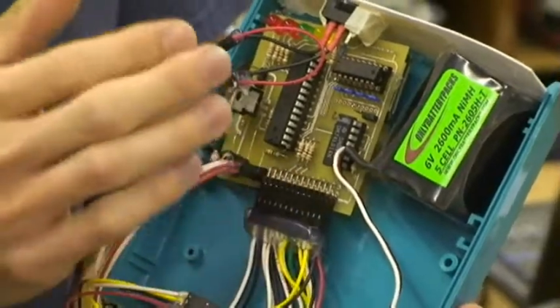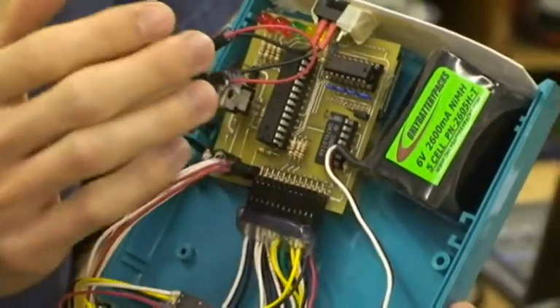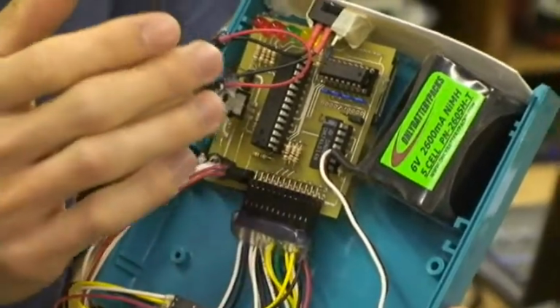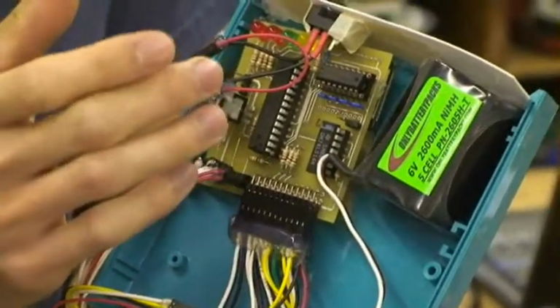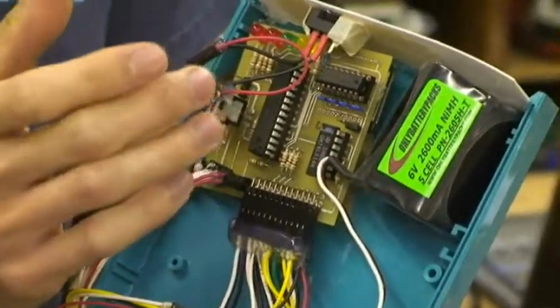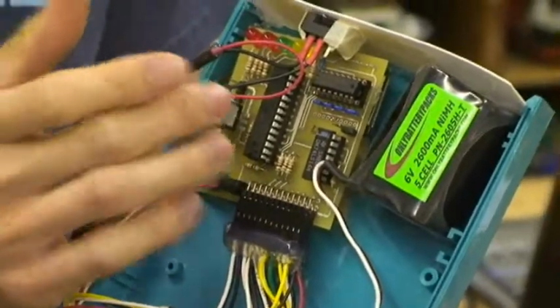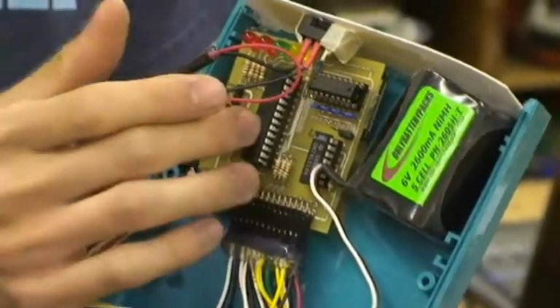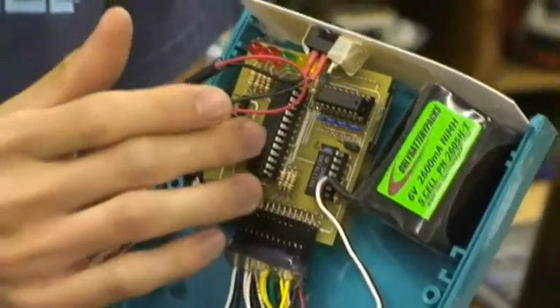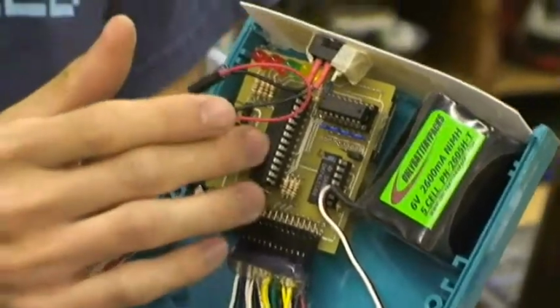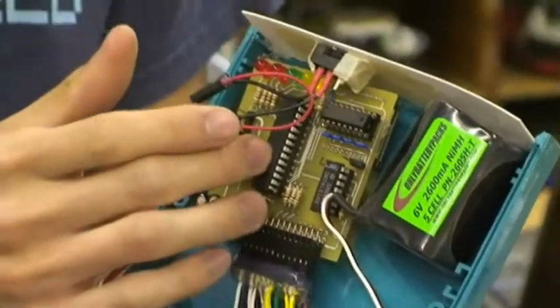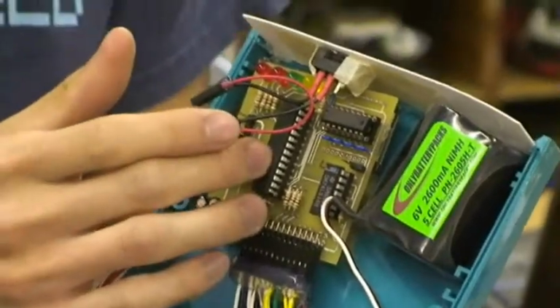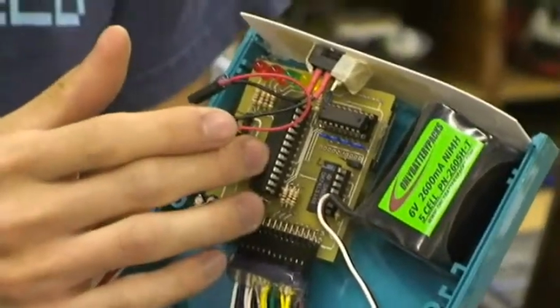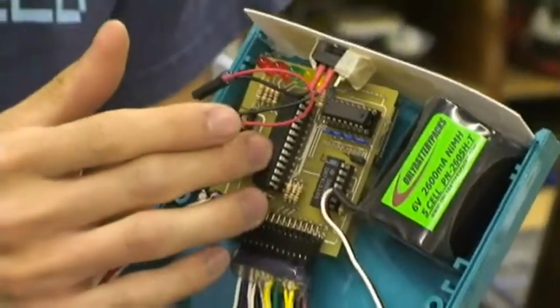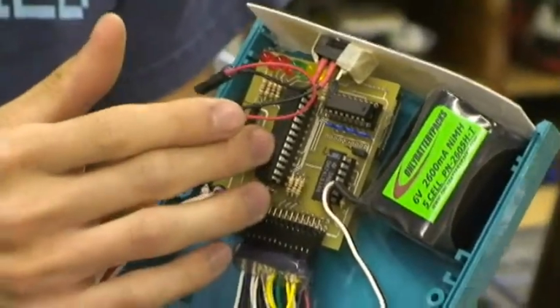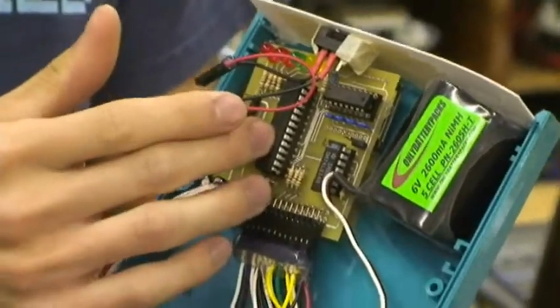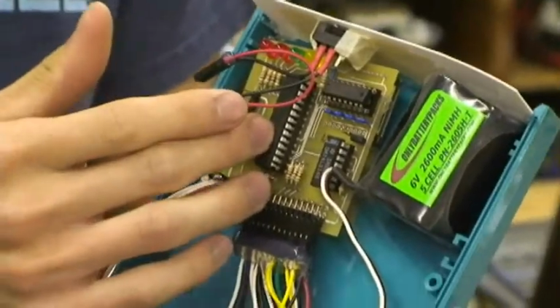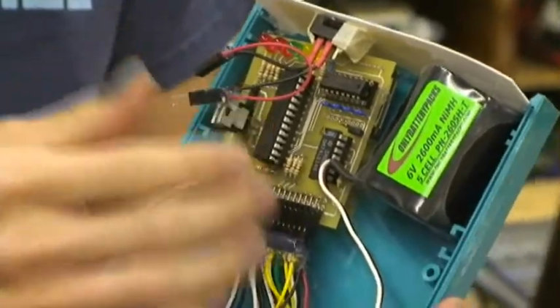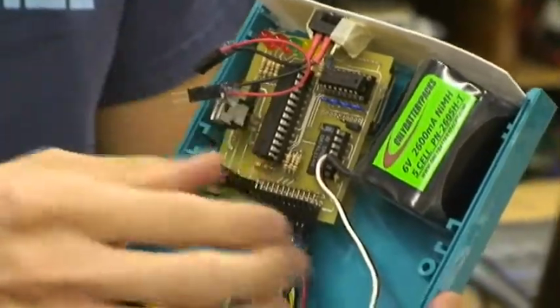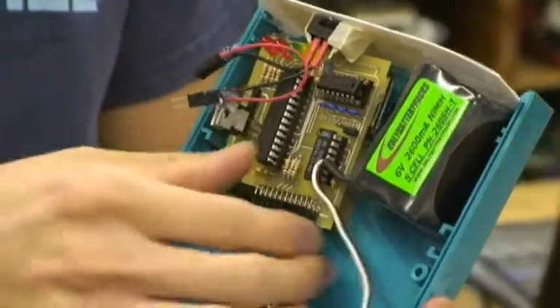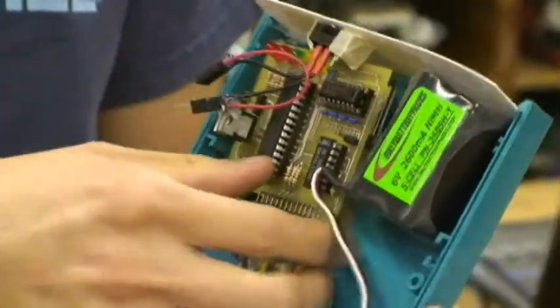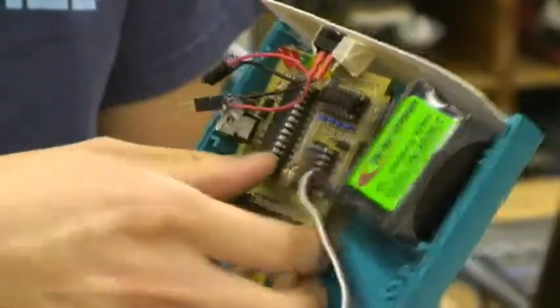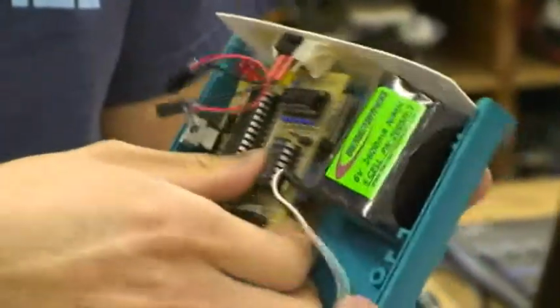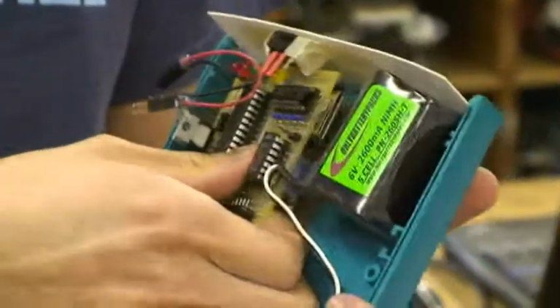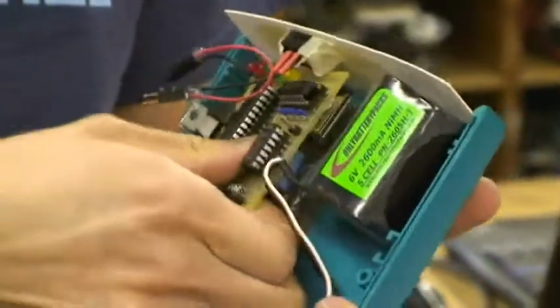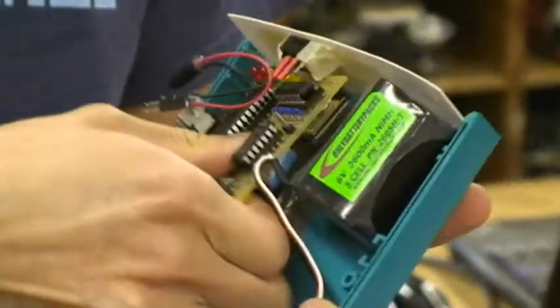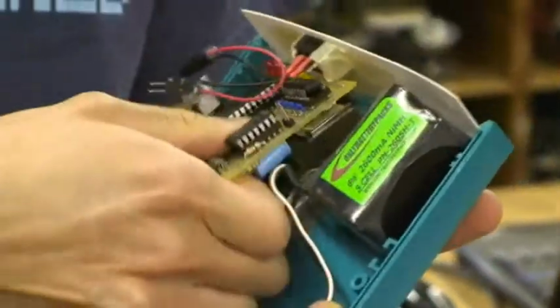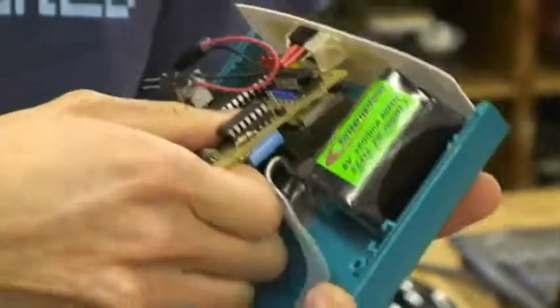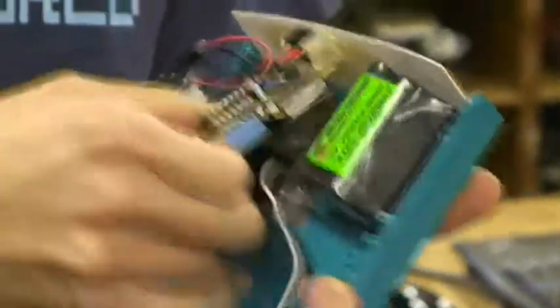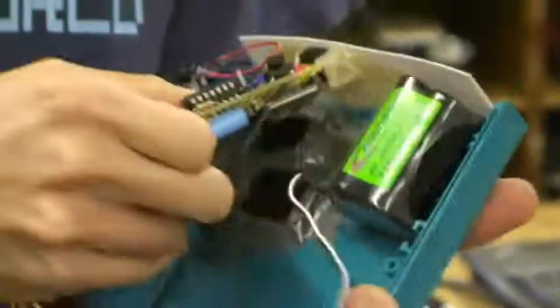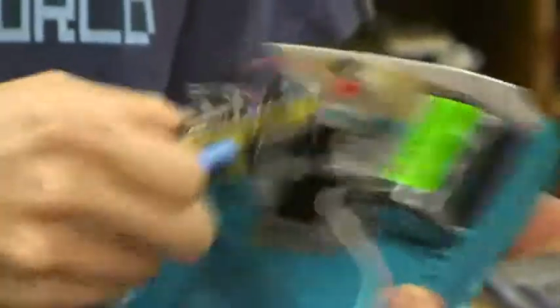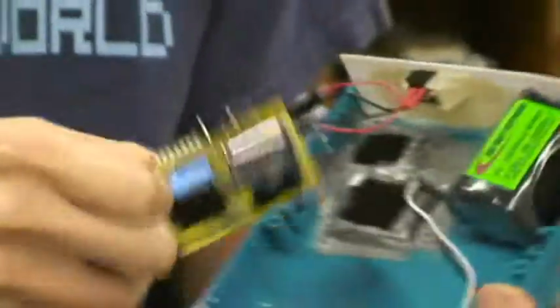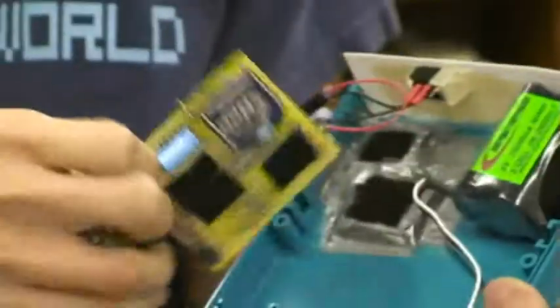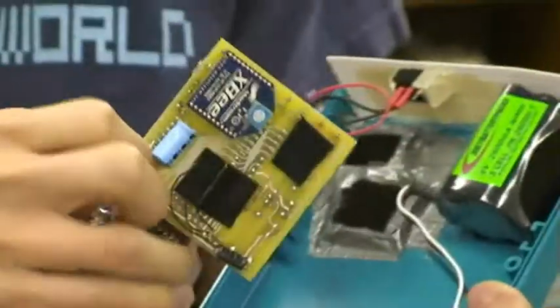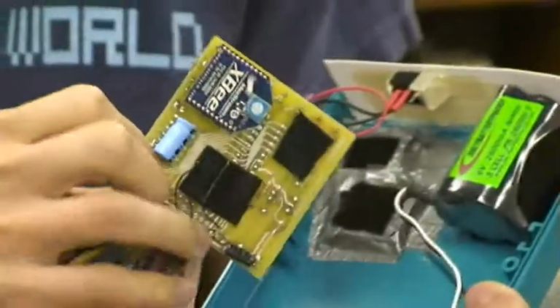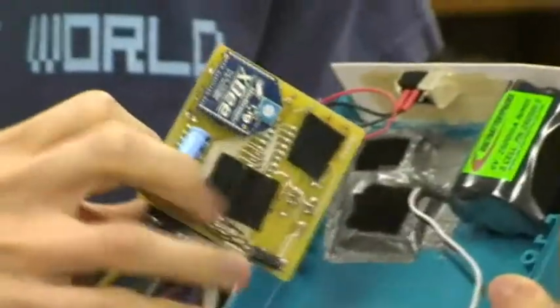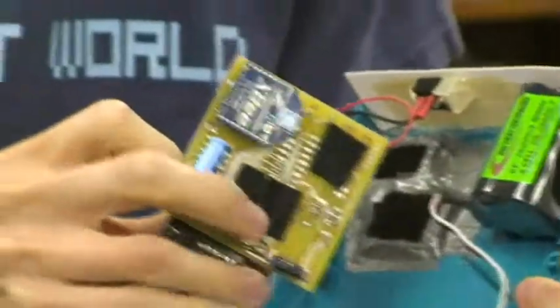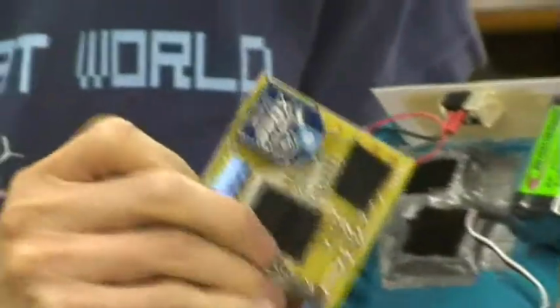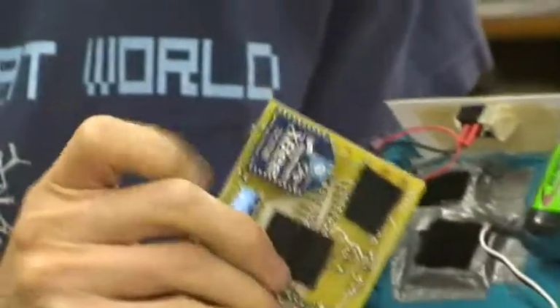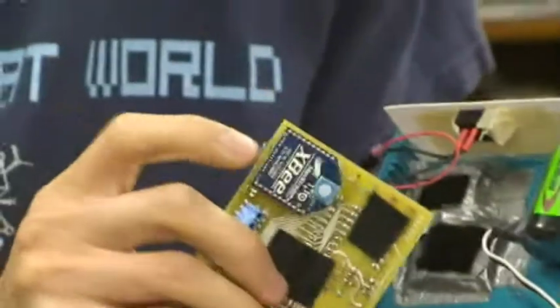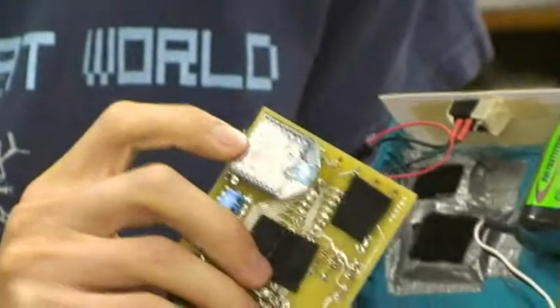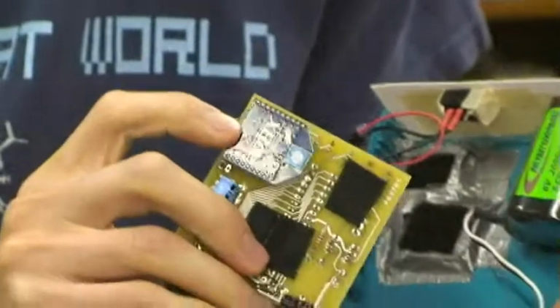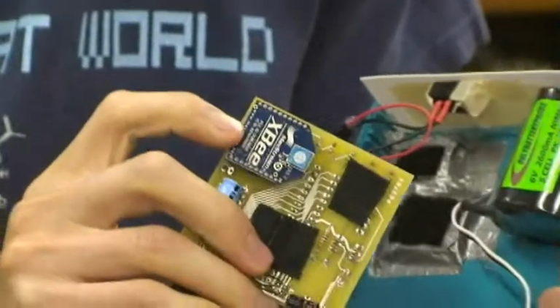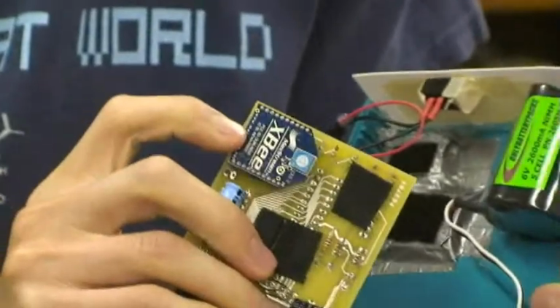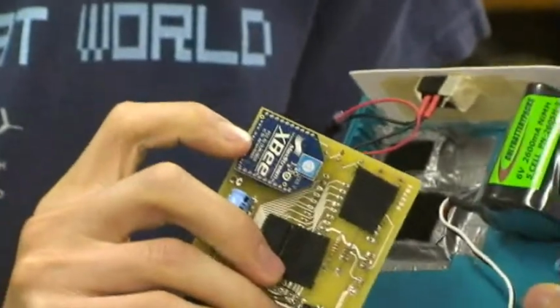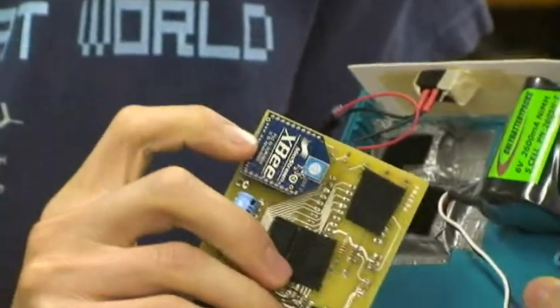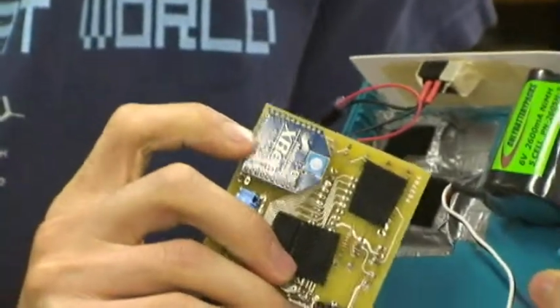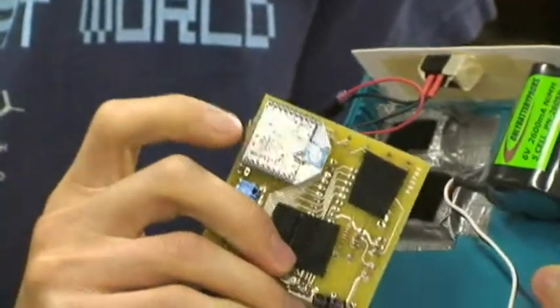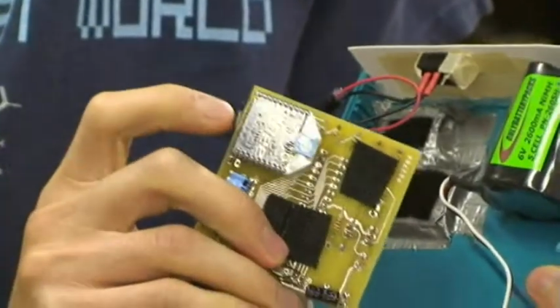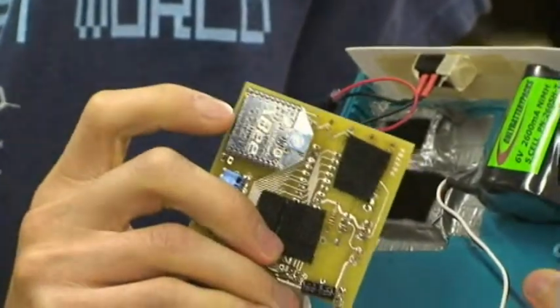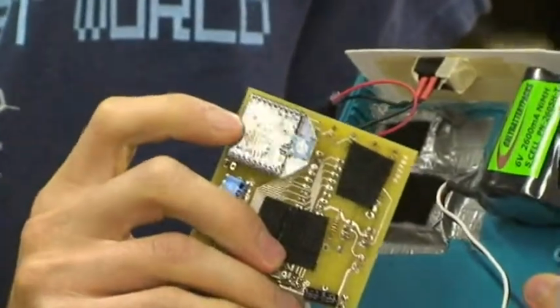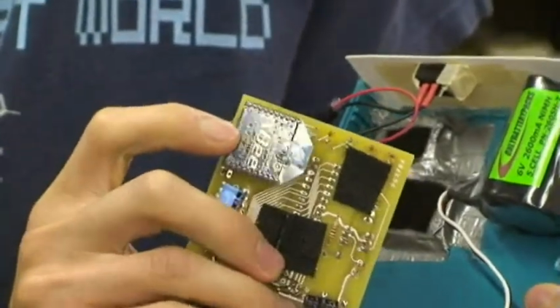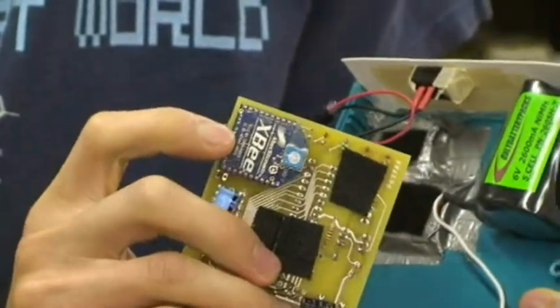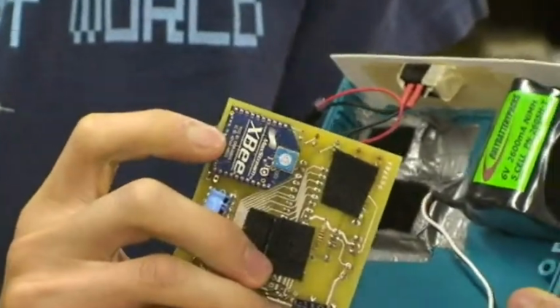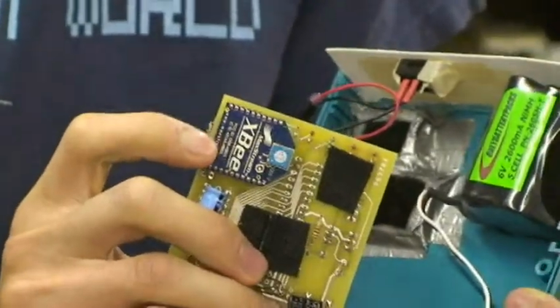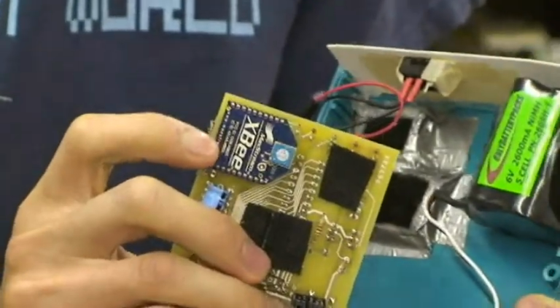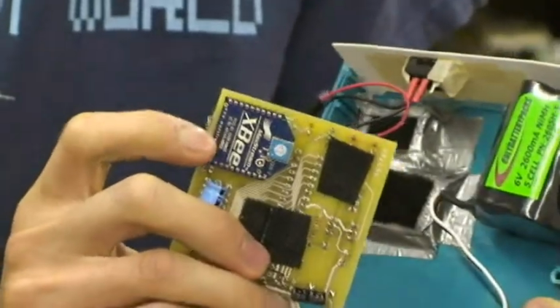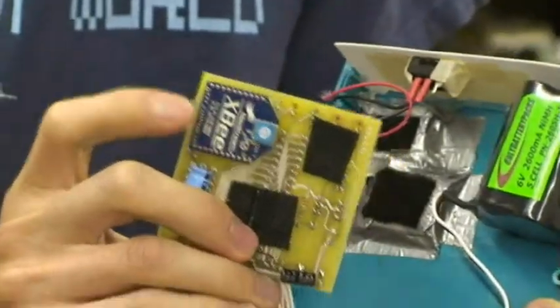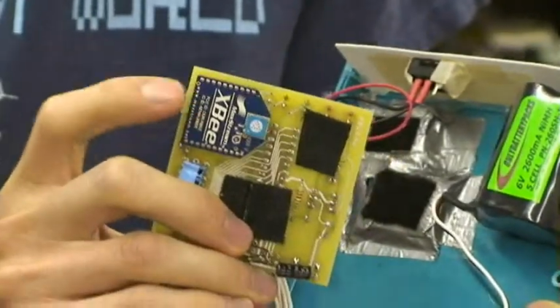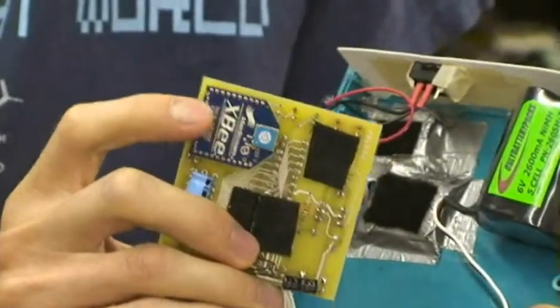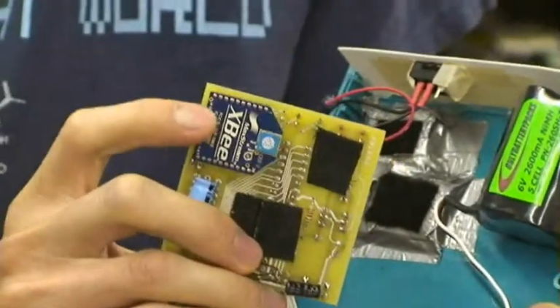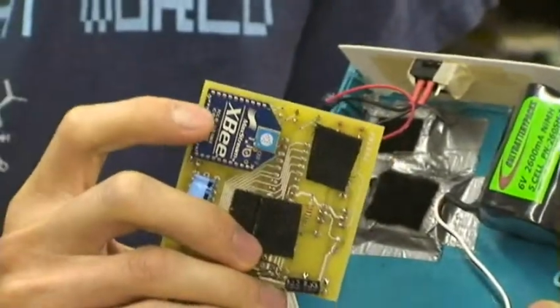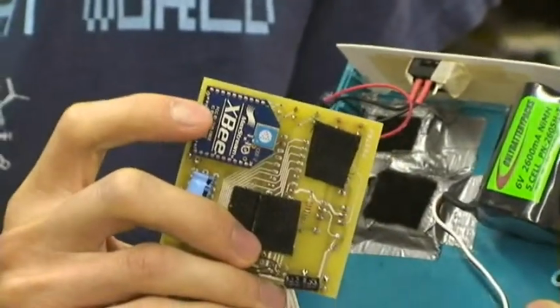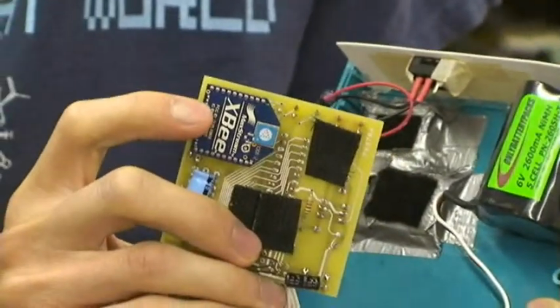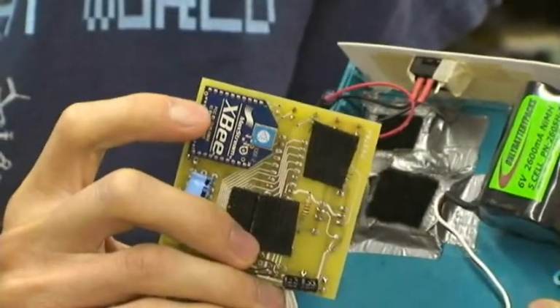We have an Atmega 168 here, and on the backside, we have an XV wireless transceiver.